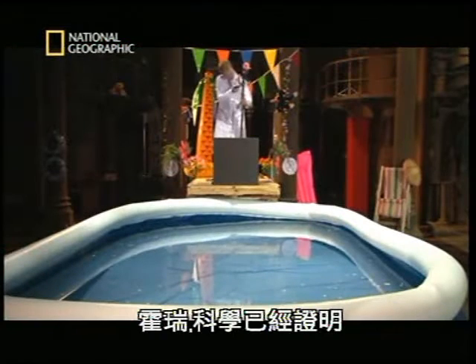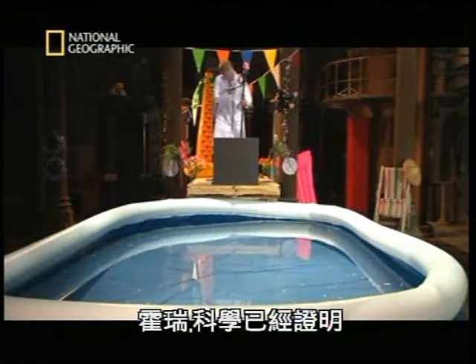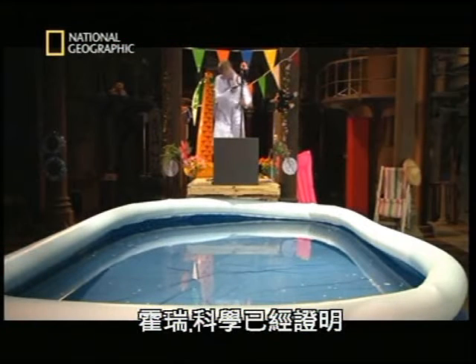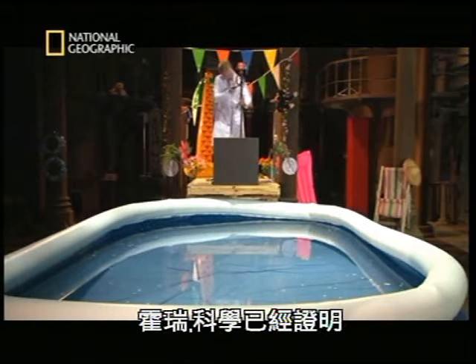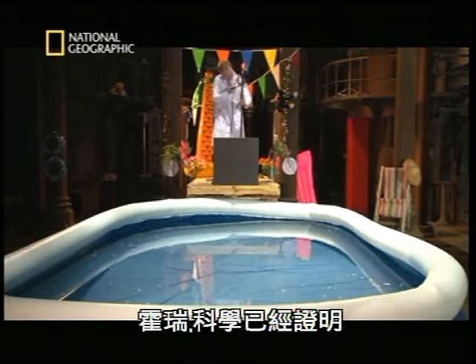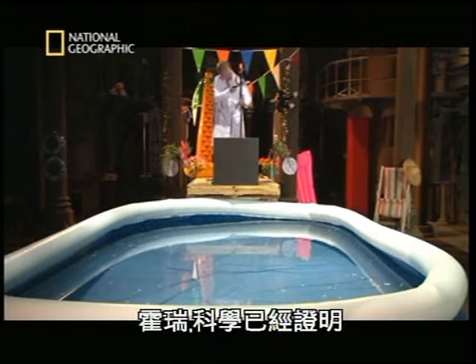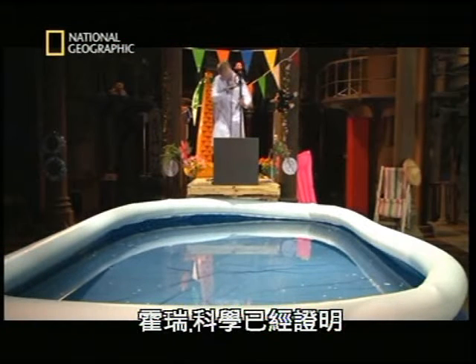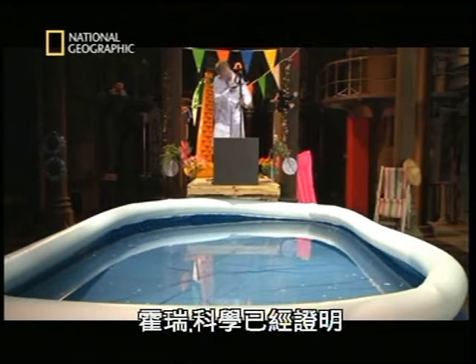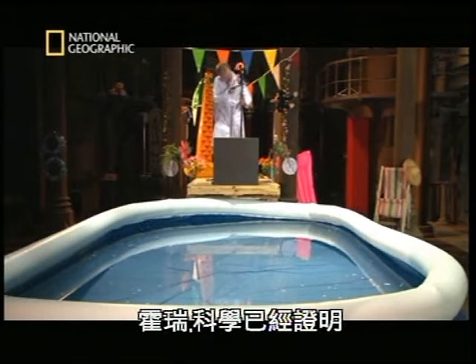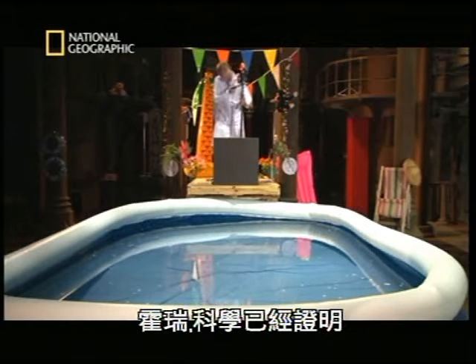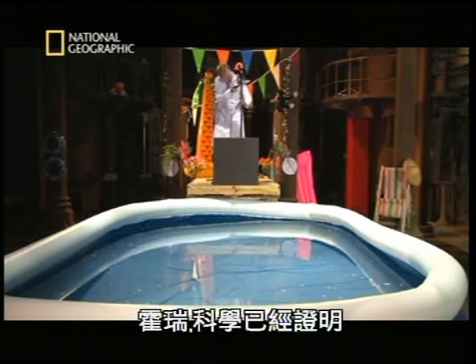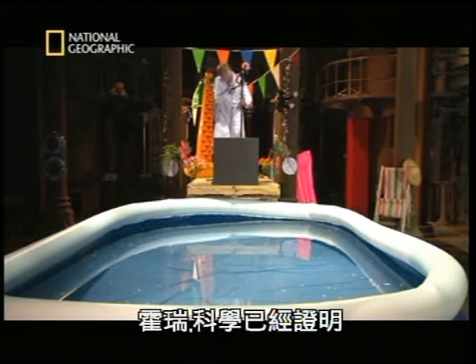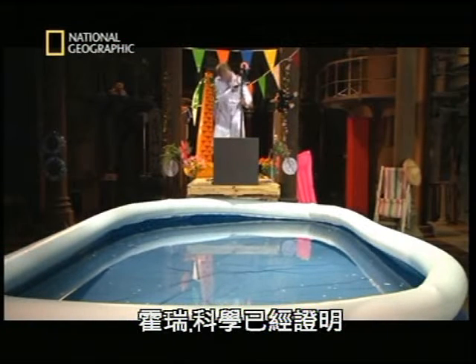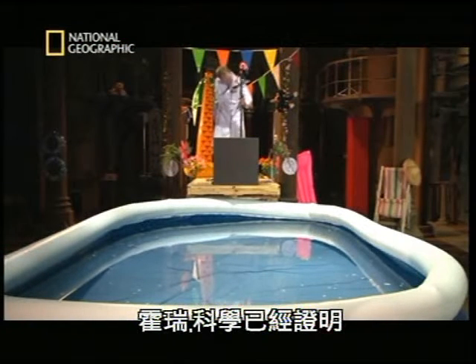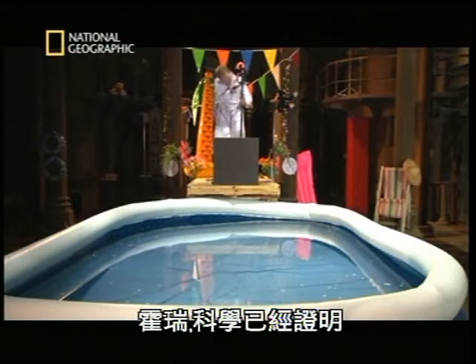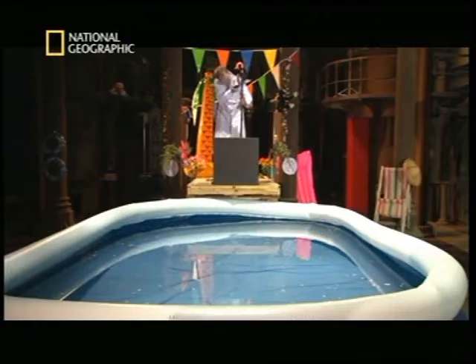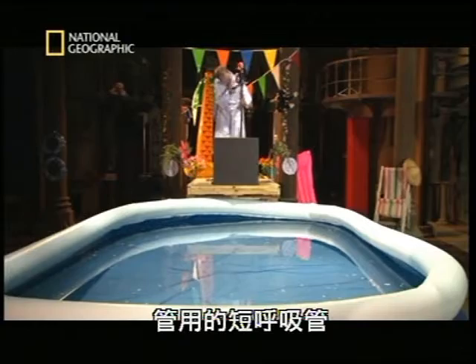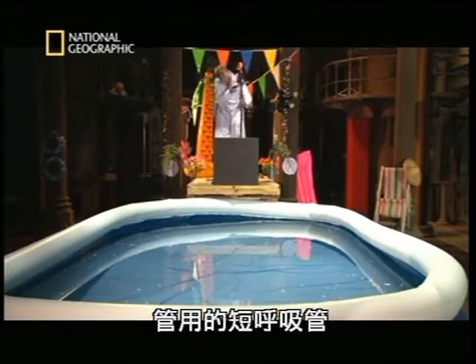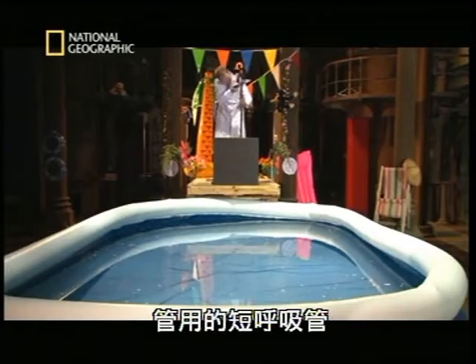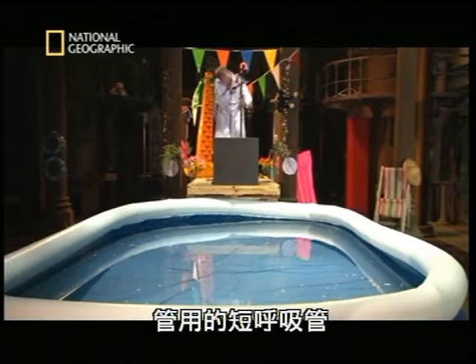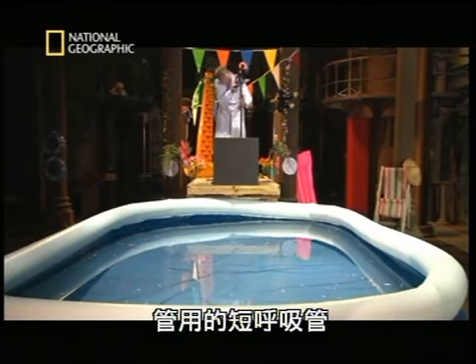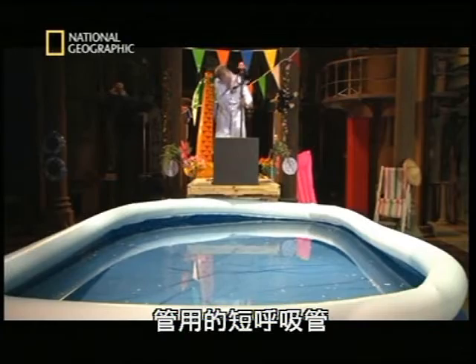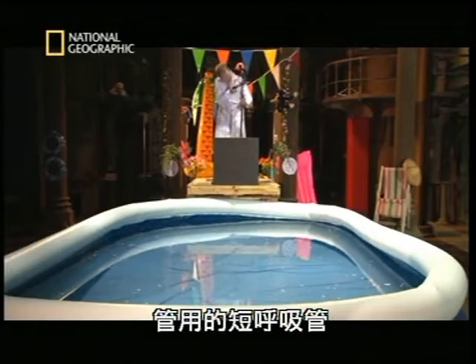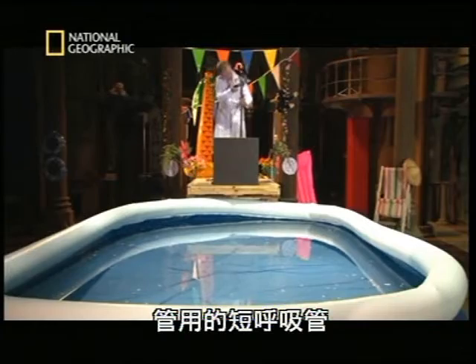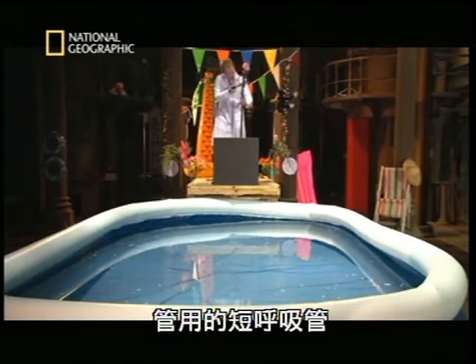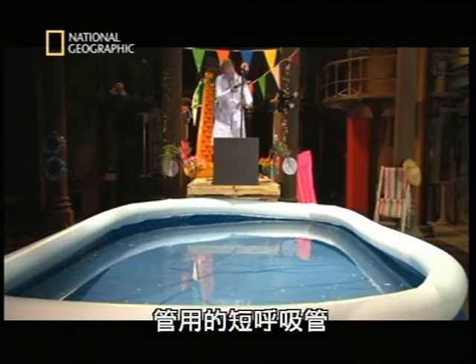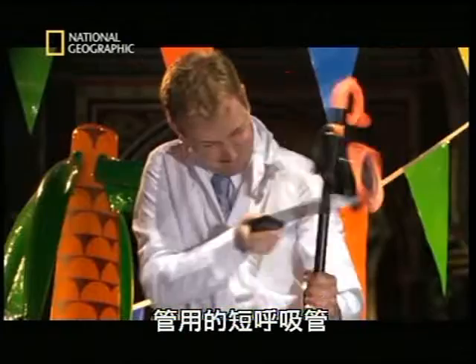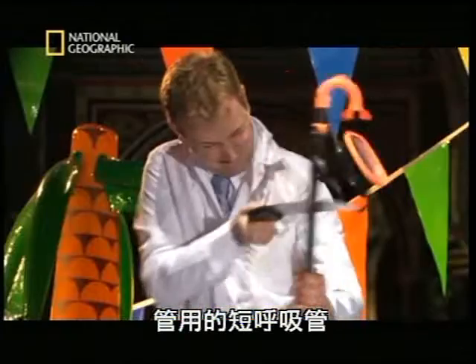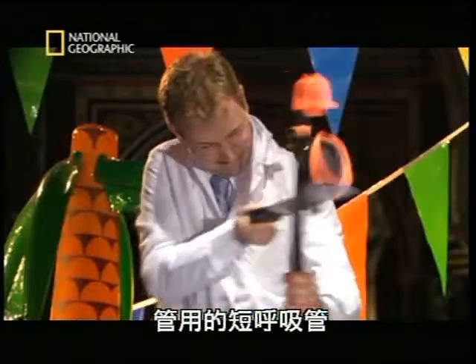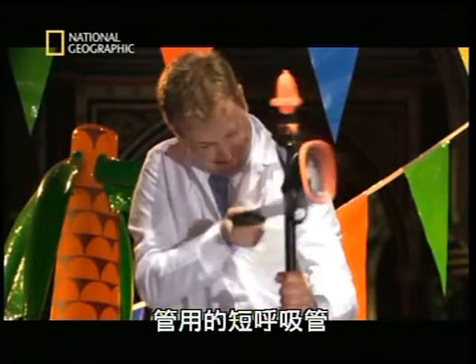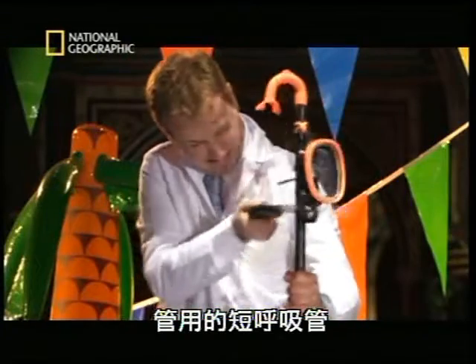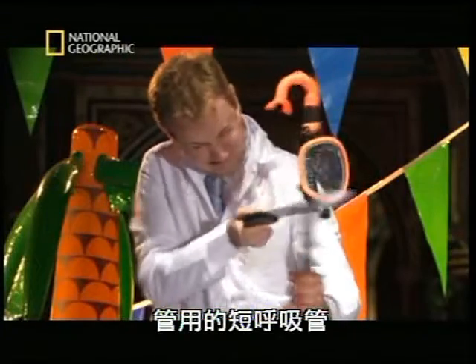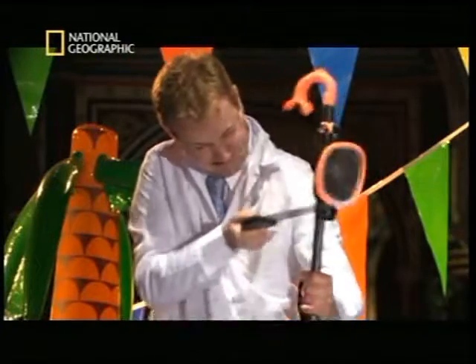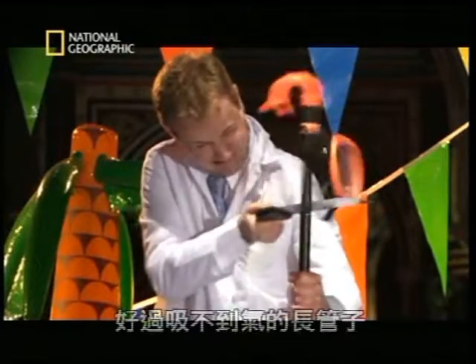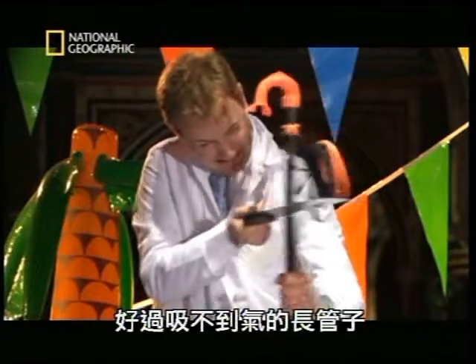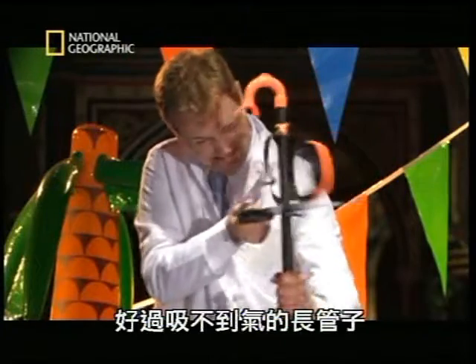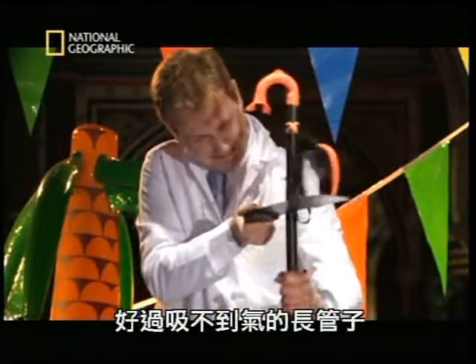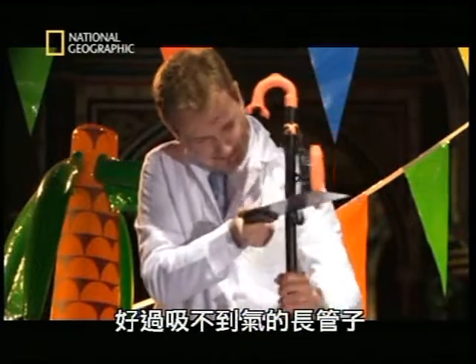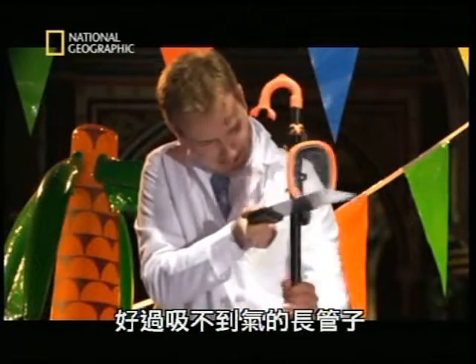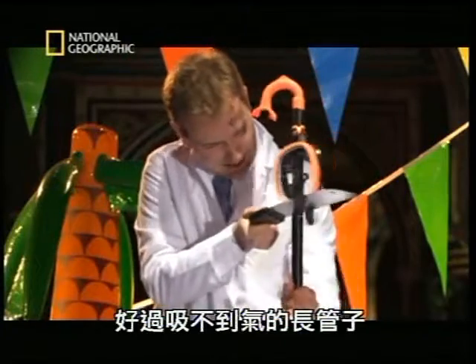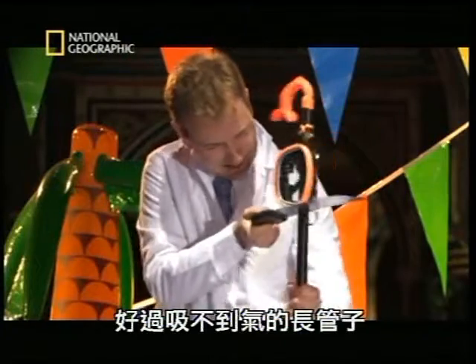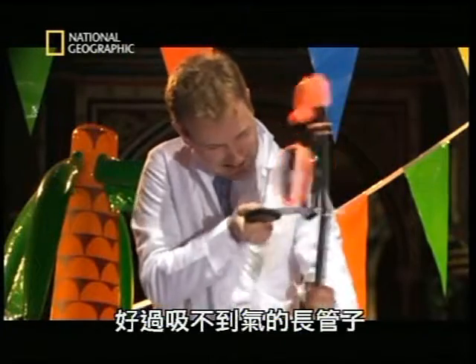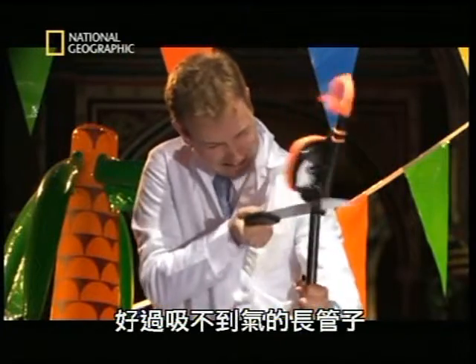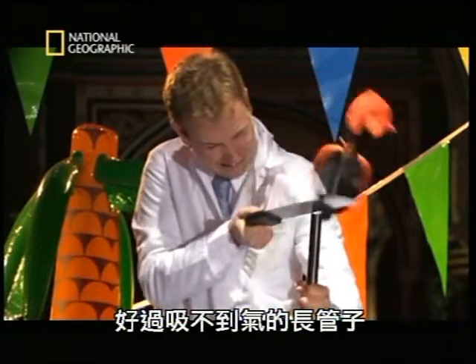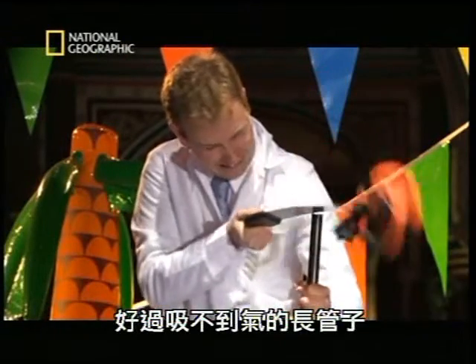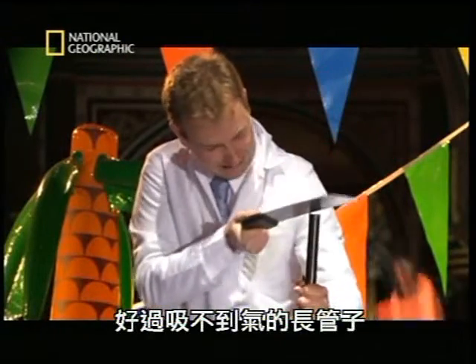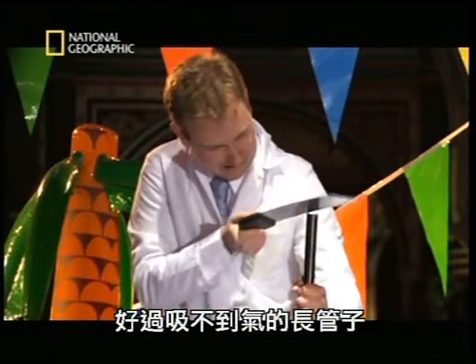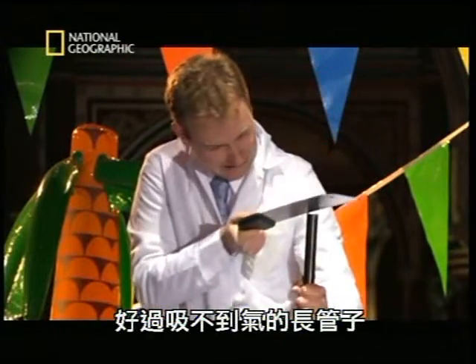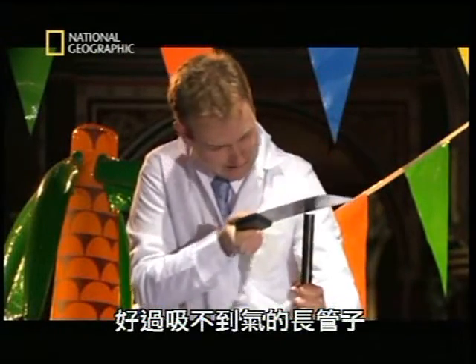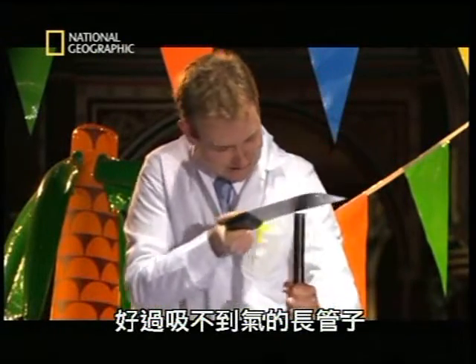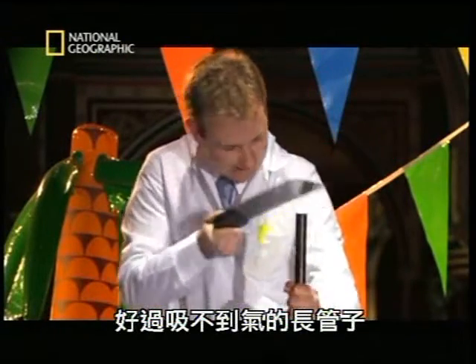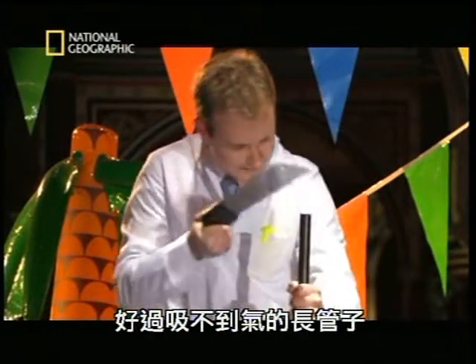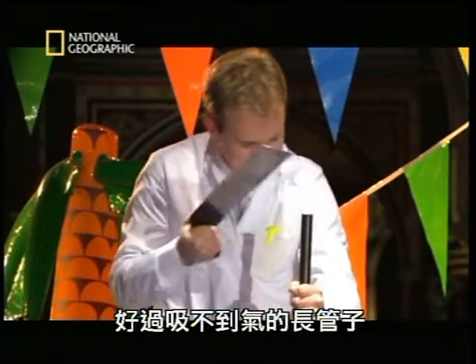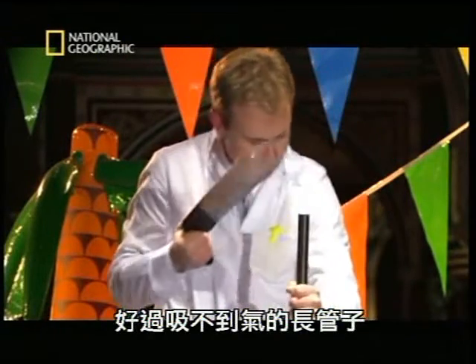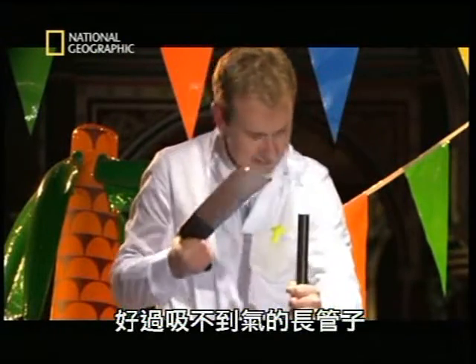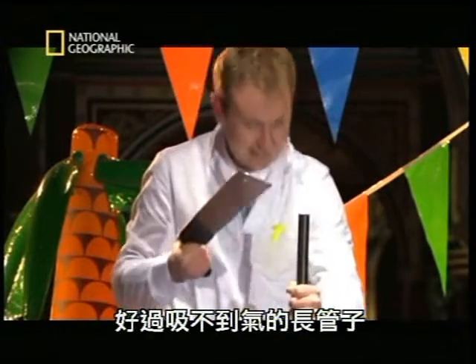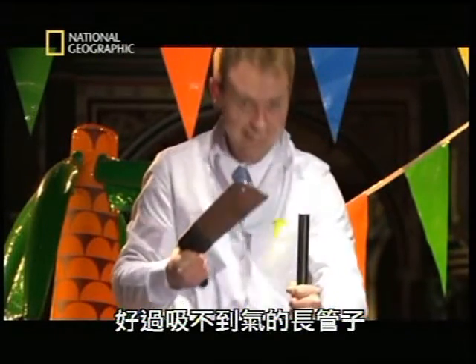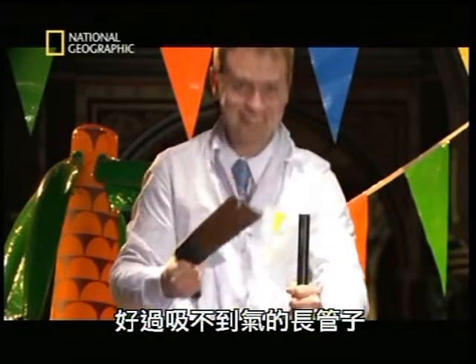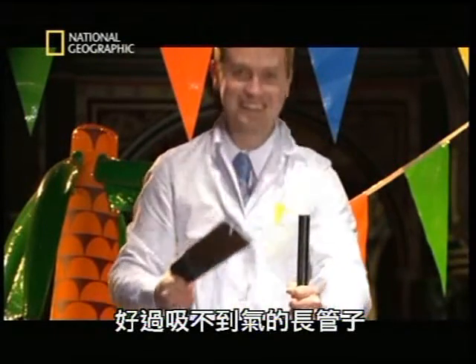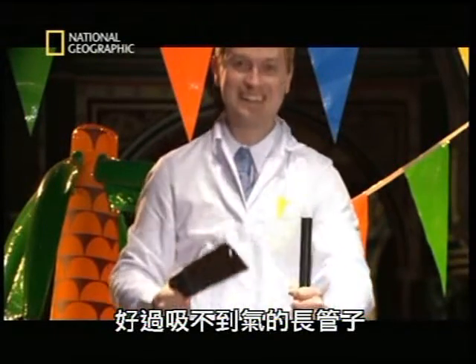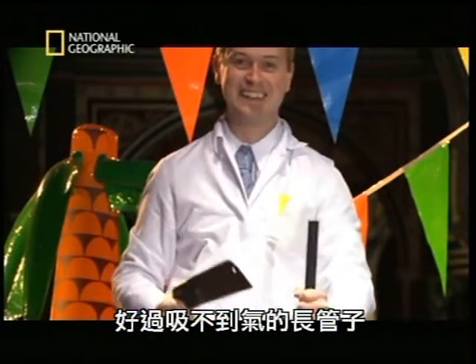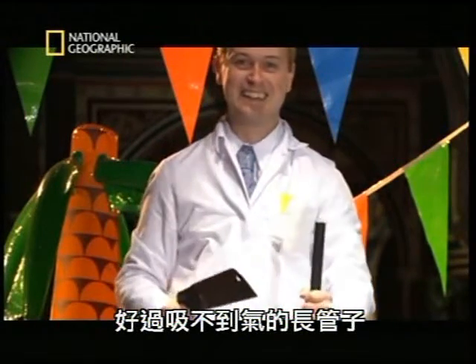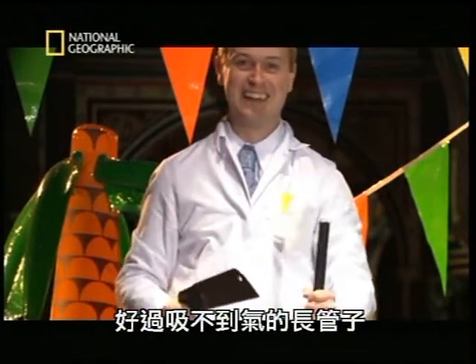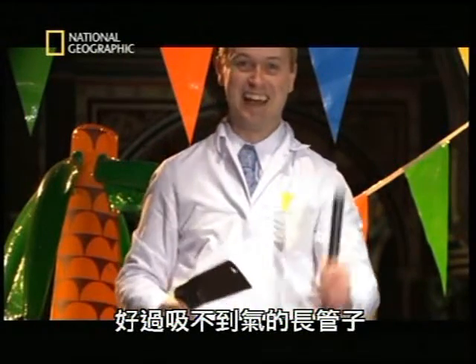So, Horace, science has proved that it's better to have a short one that works than a long one that no one can suck on.